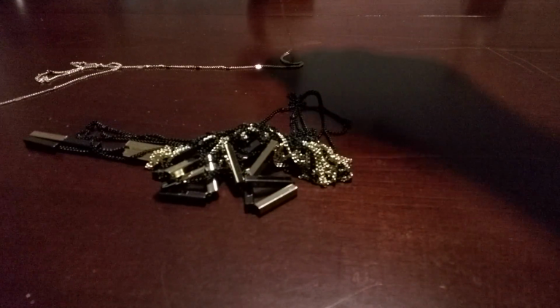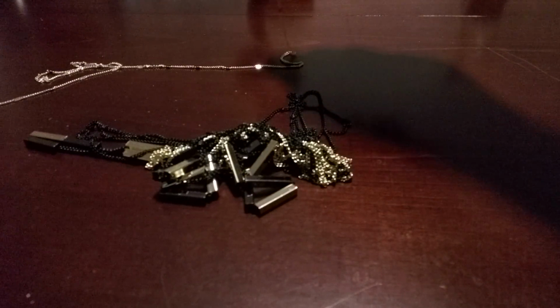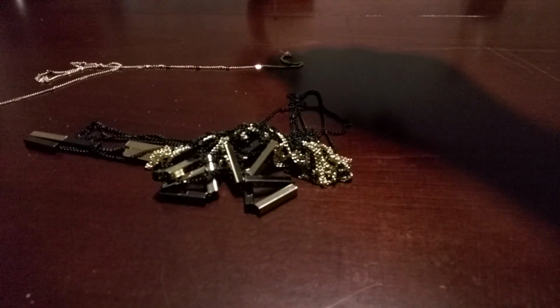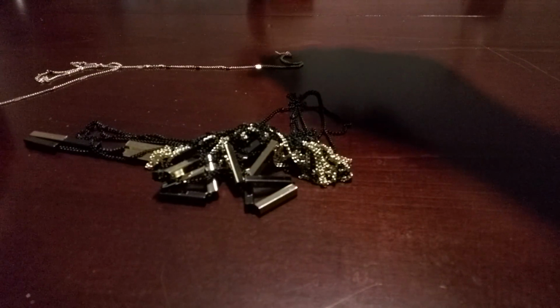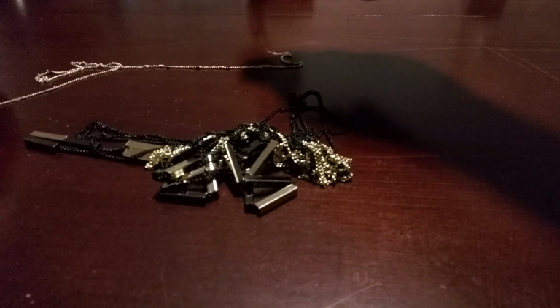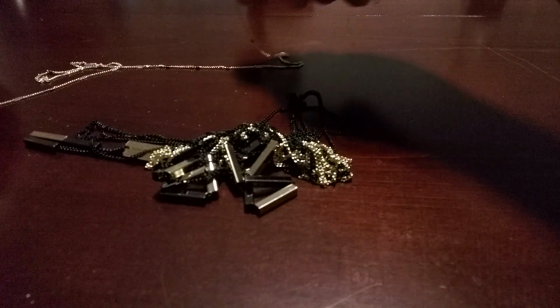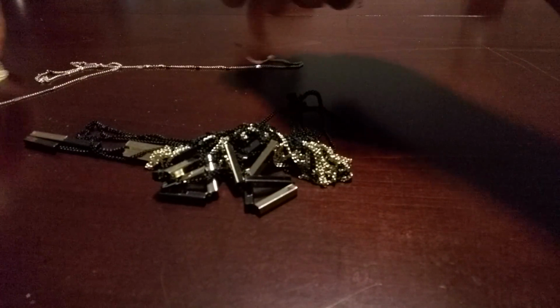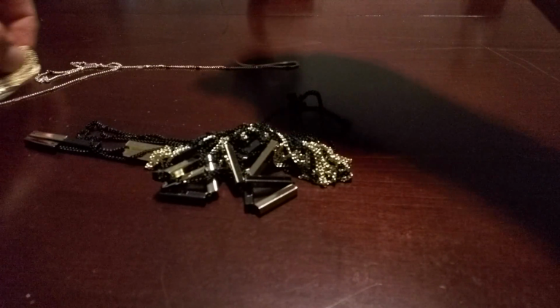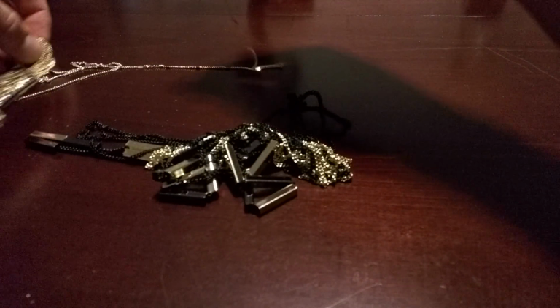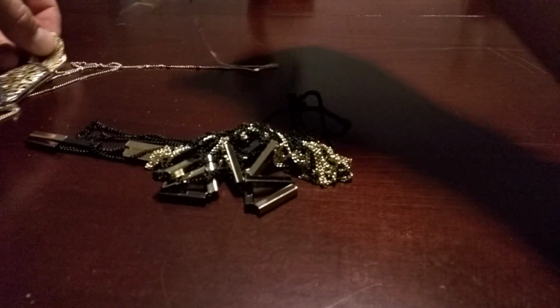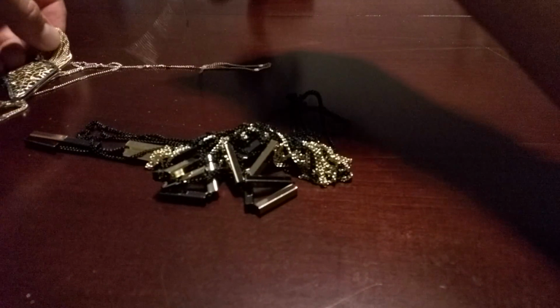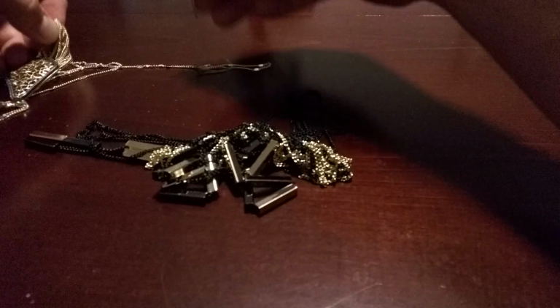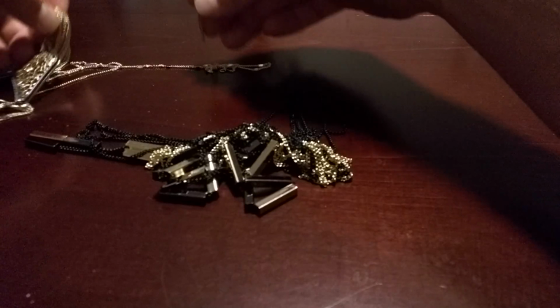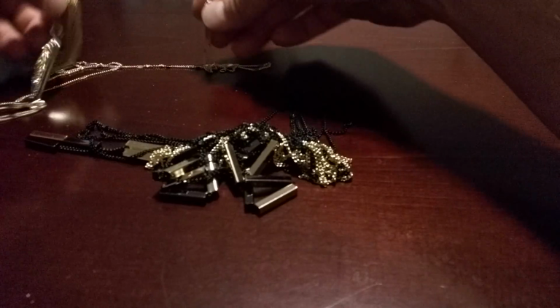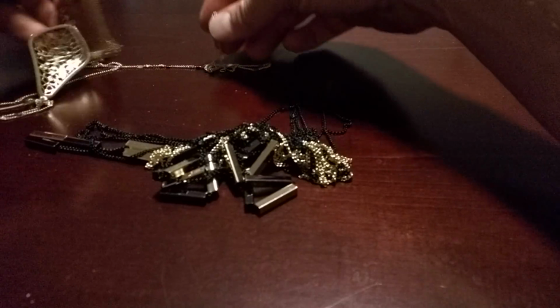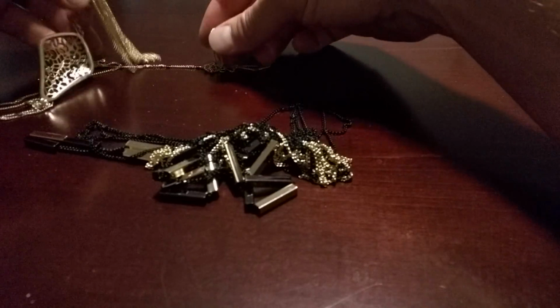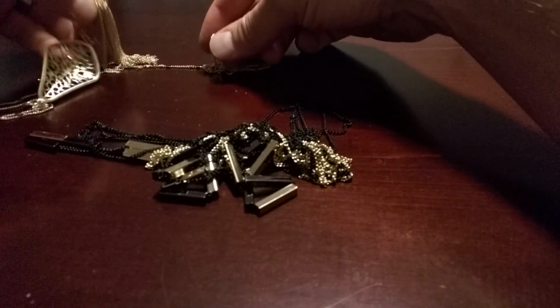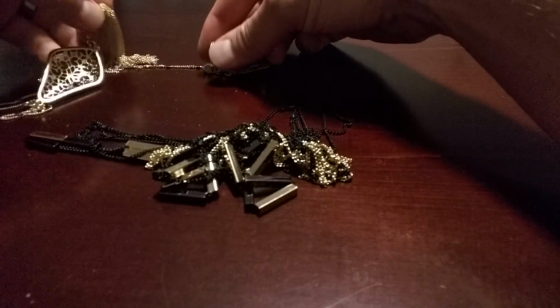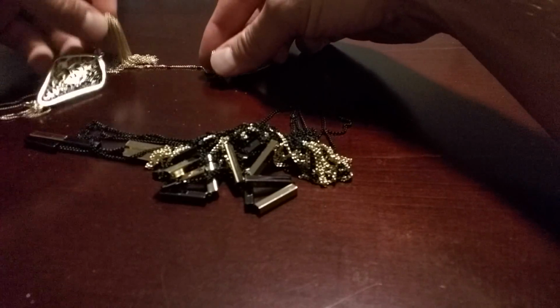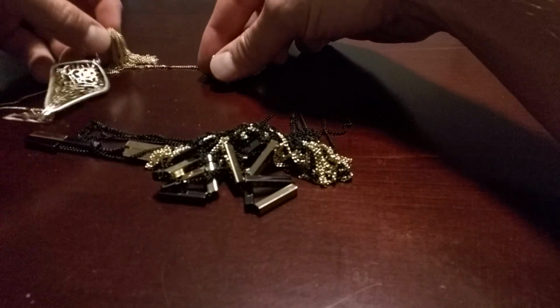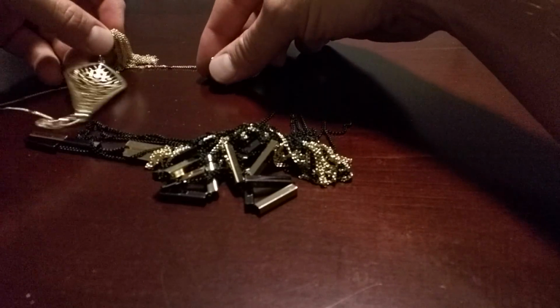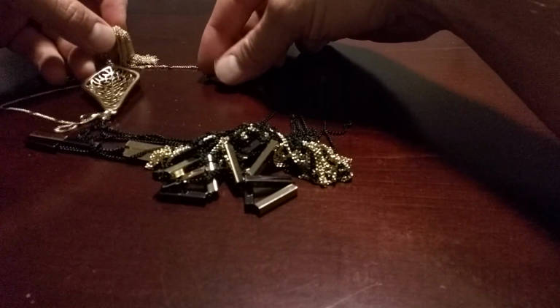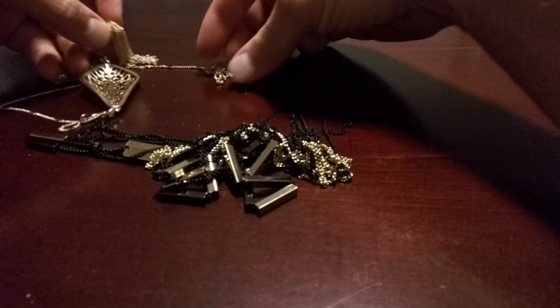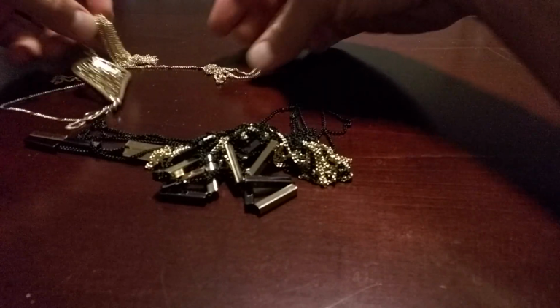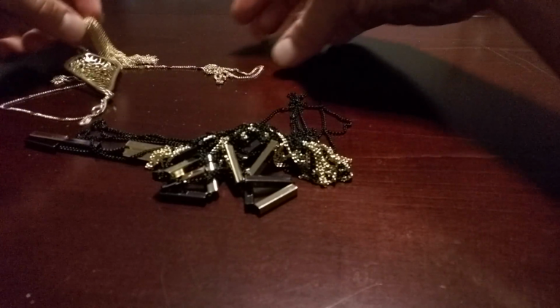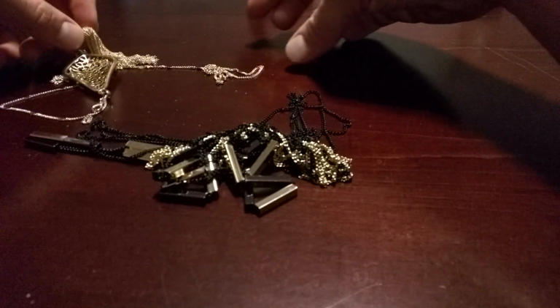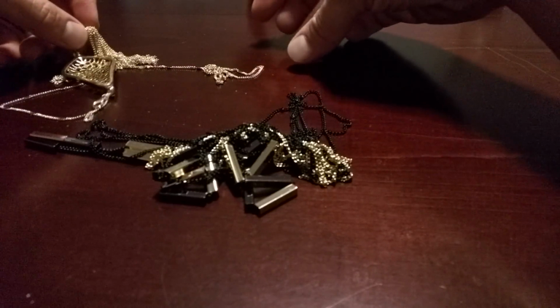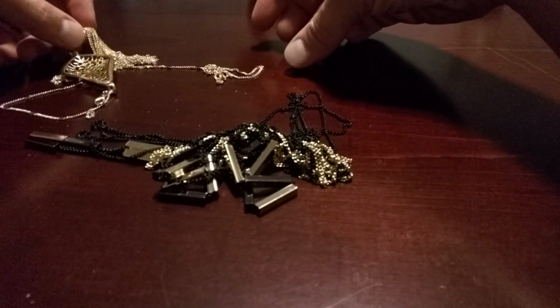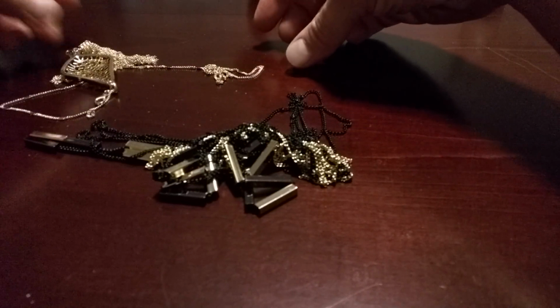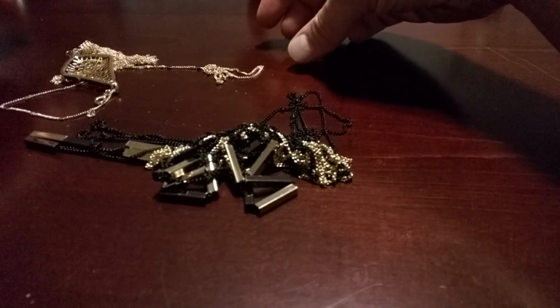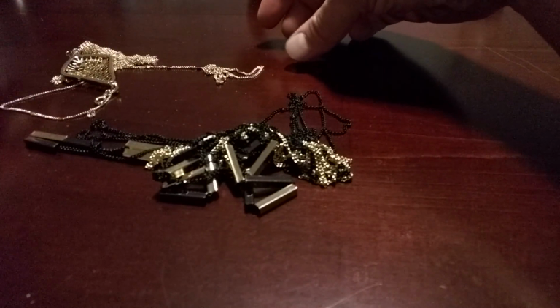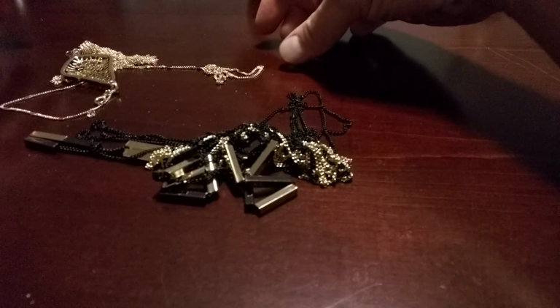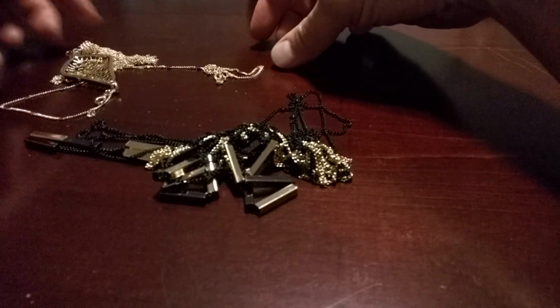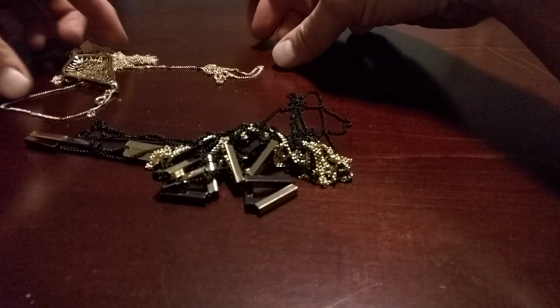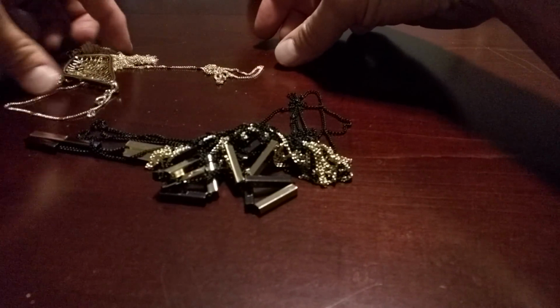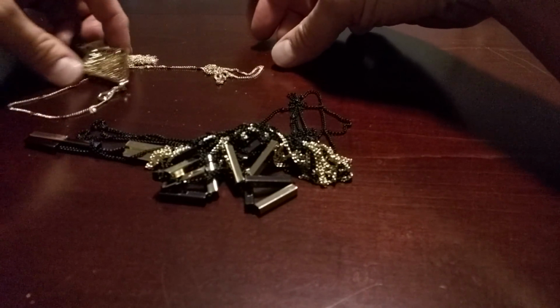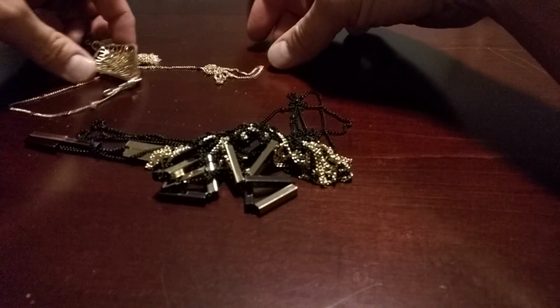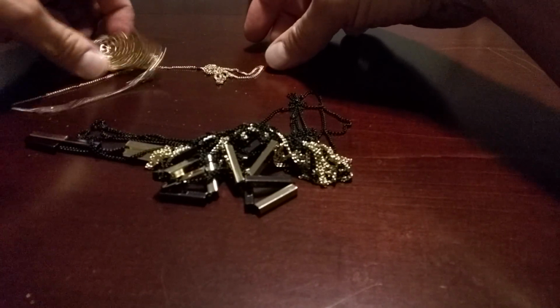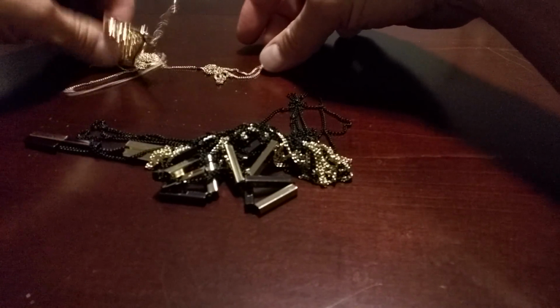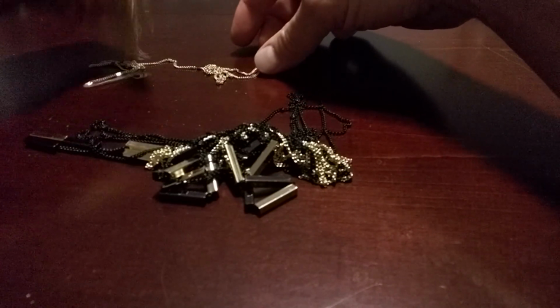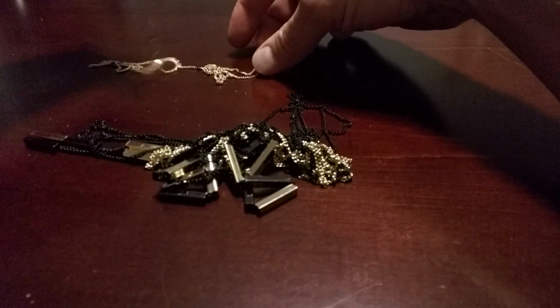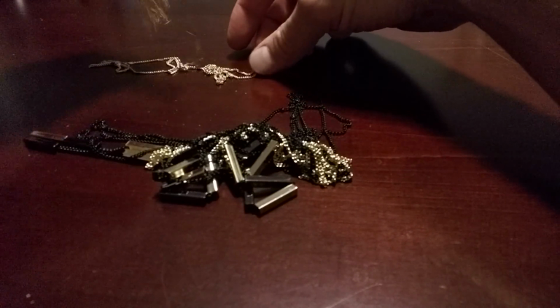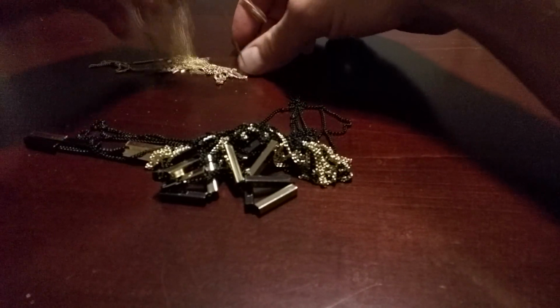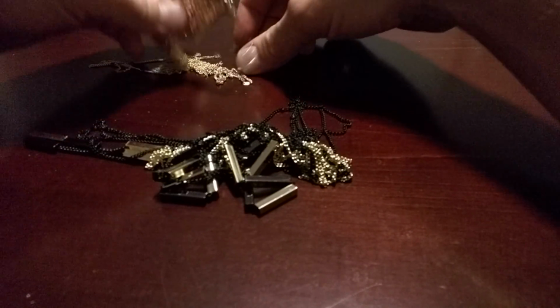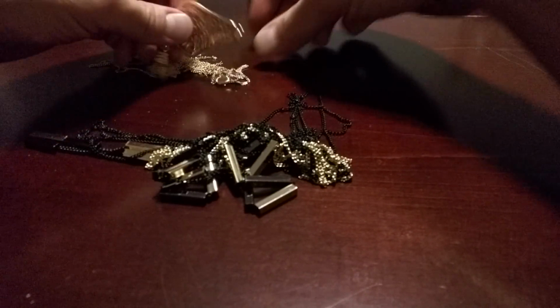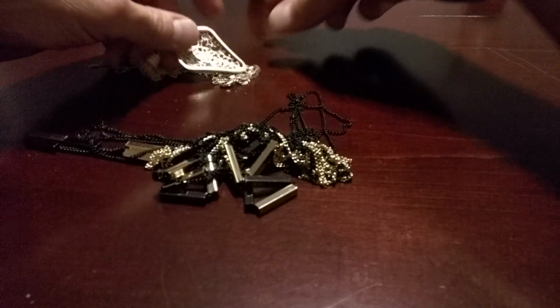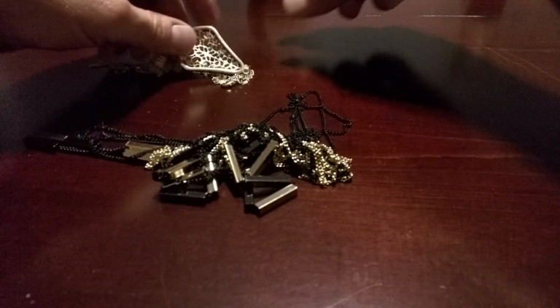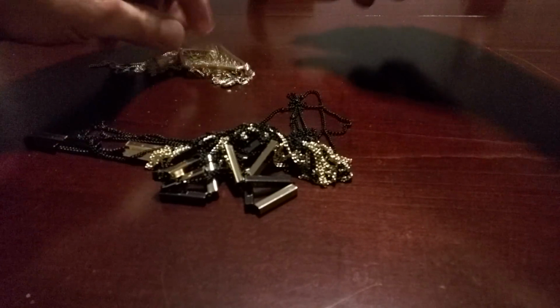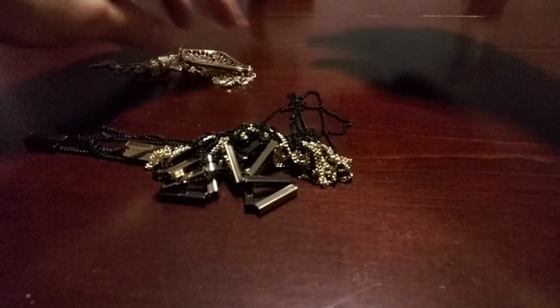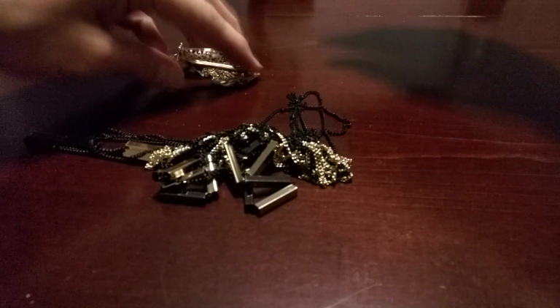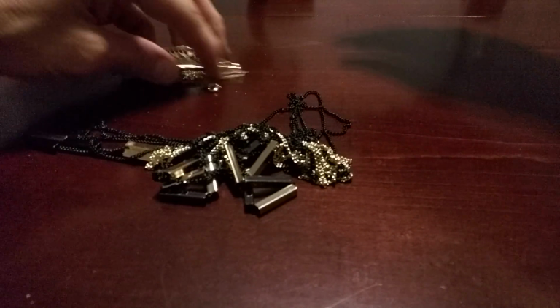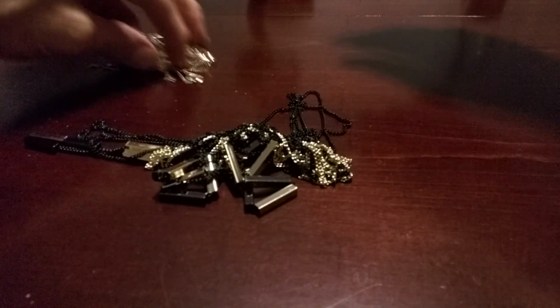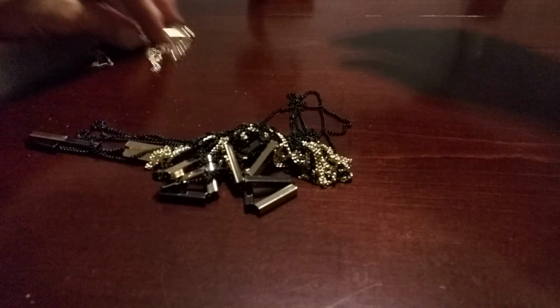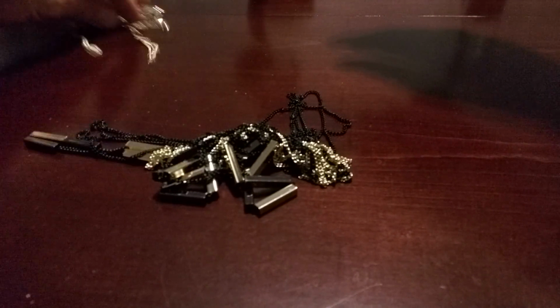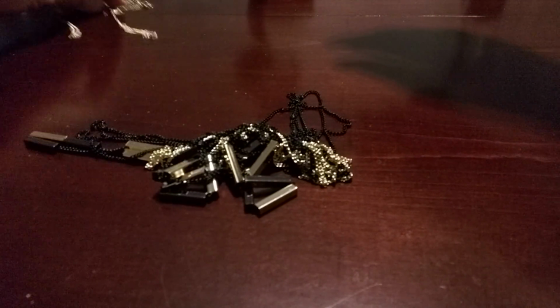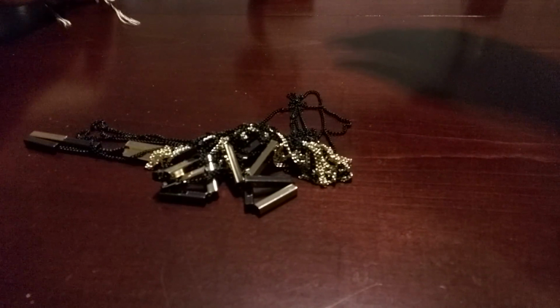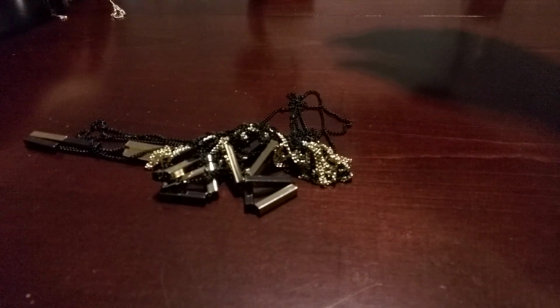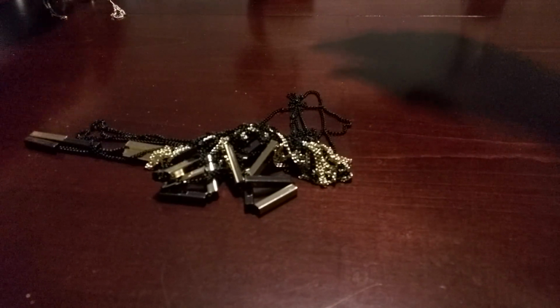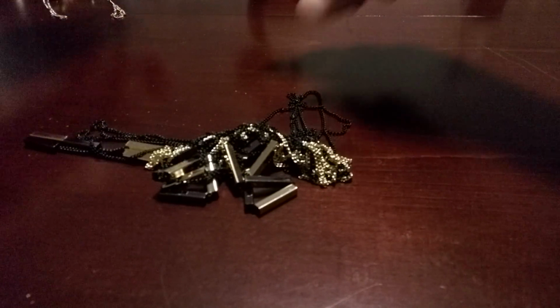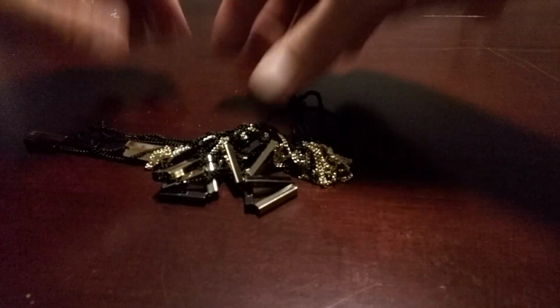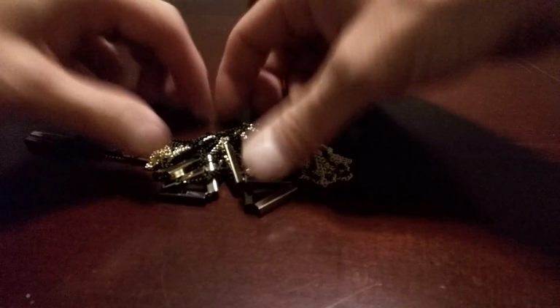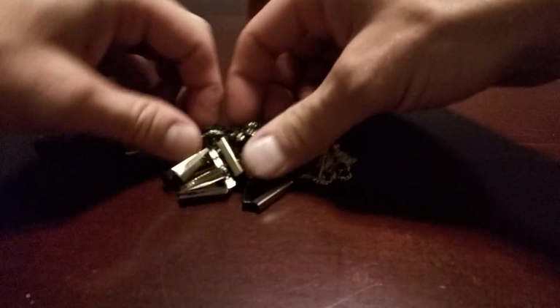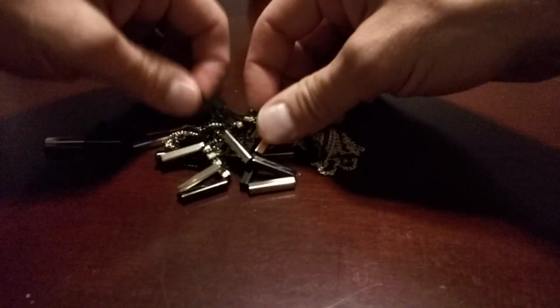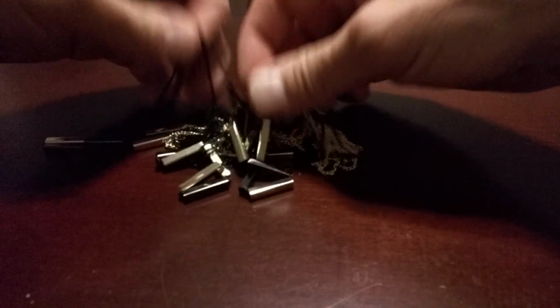So it looks like I just got one of them done here. That one came apart easily. Now there's still a whole other problem here.